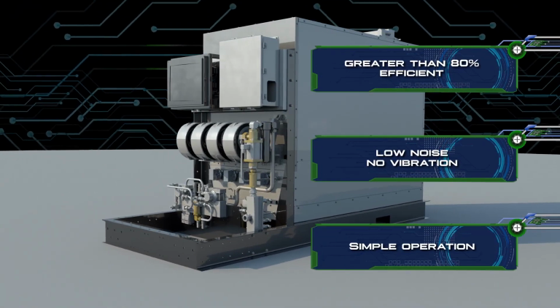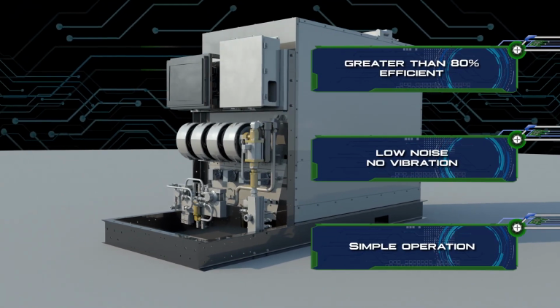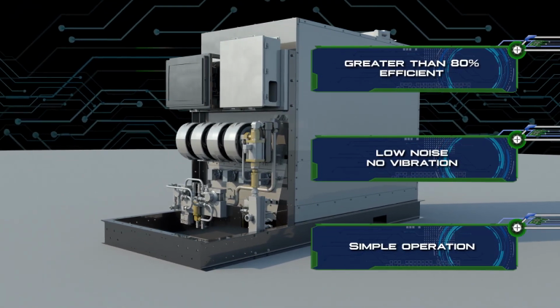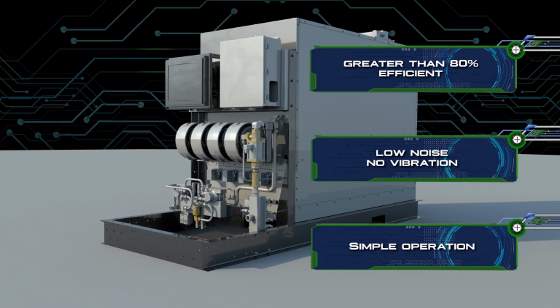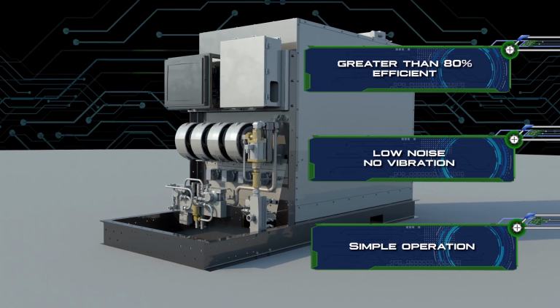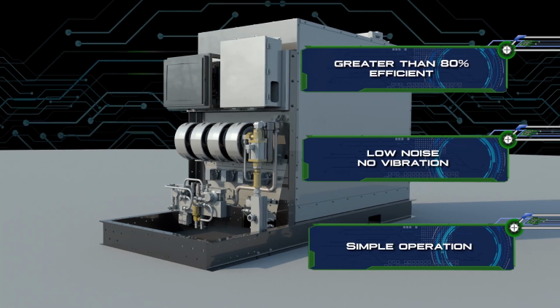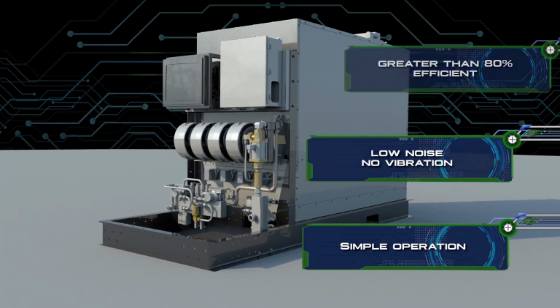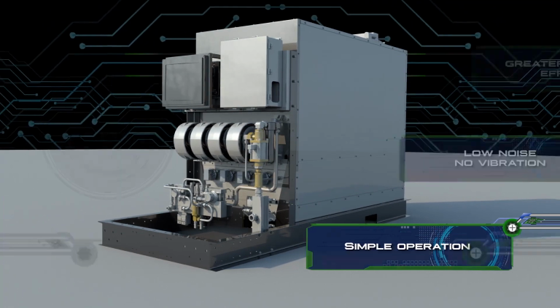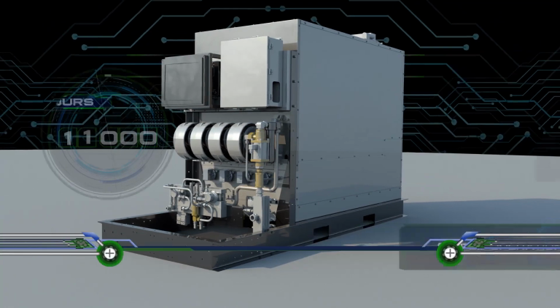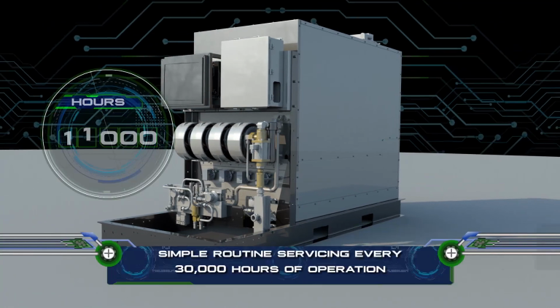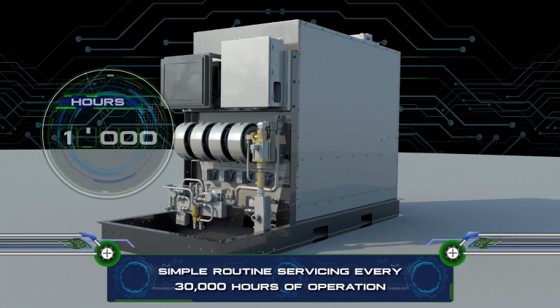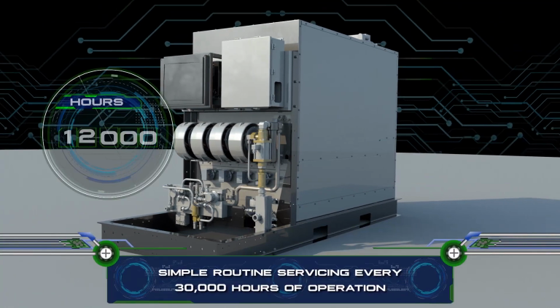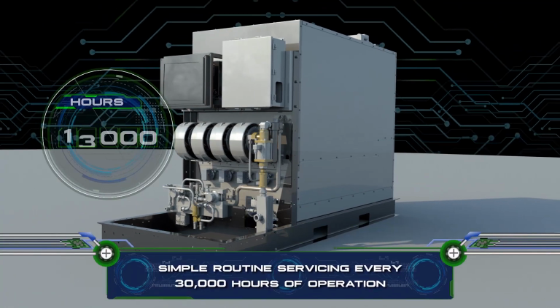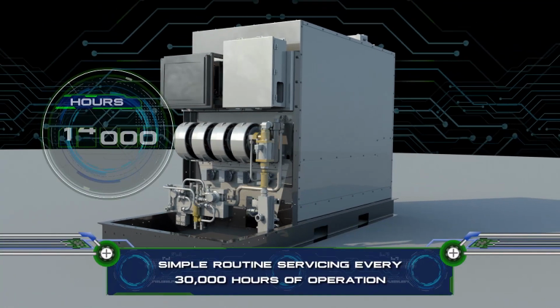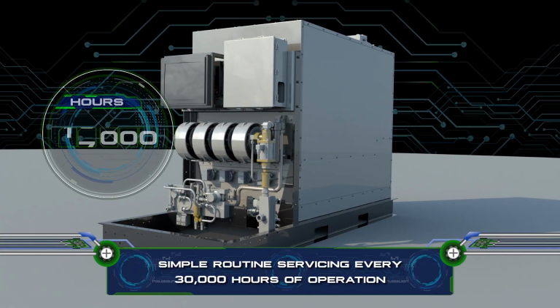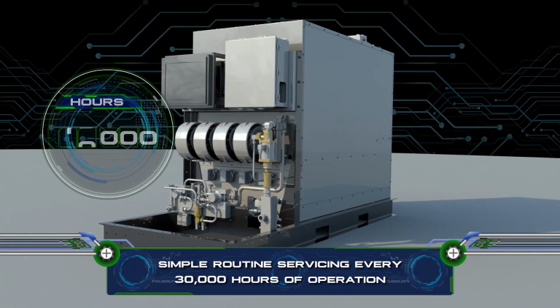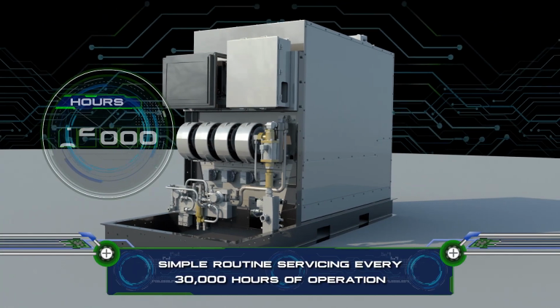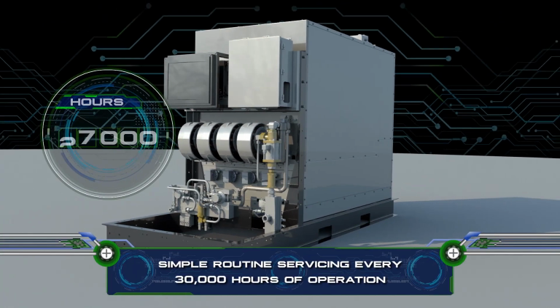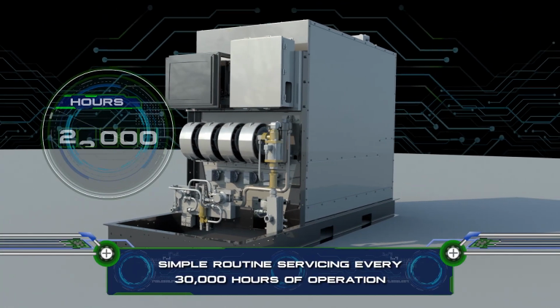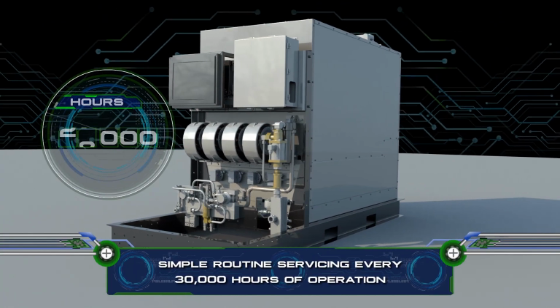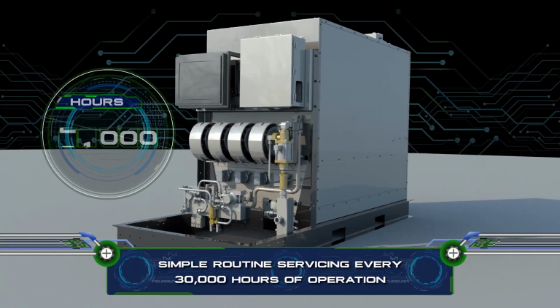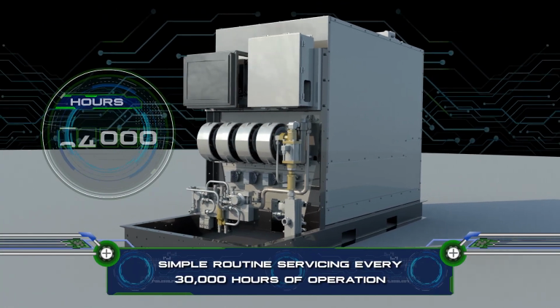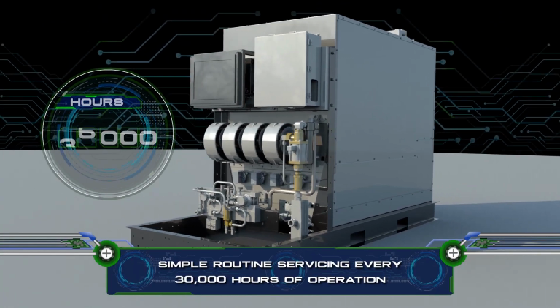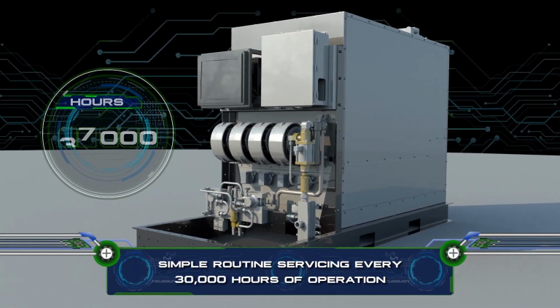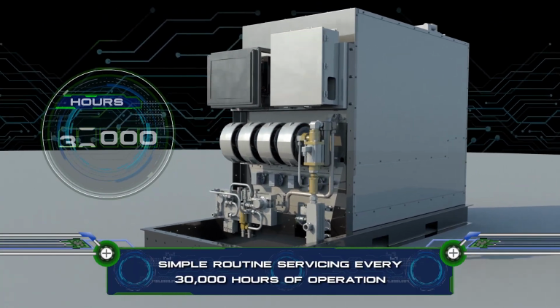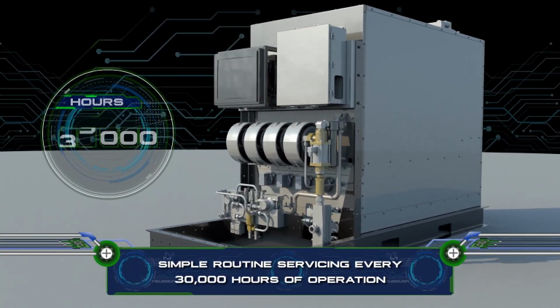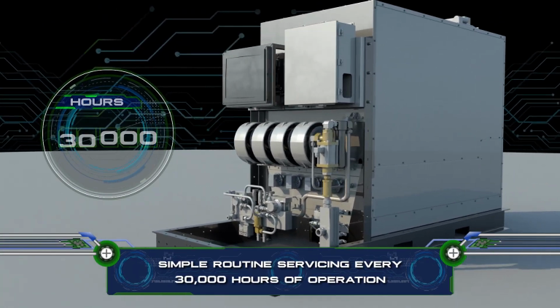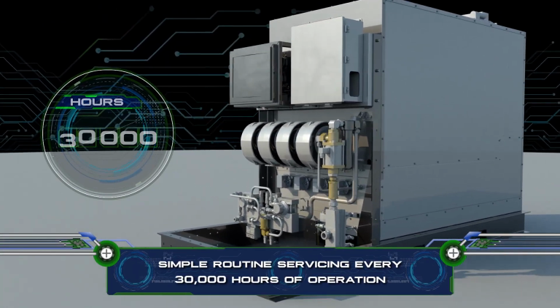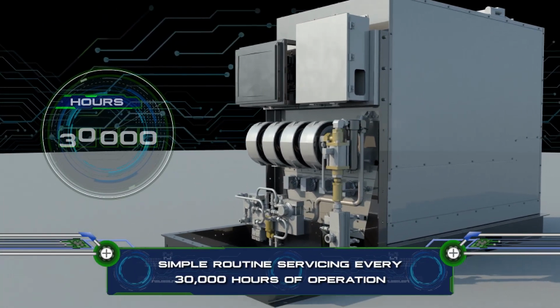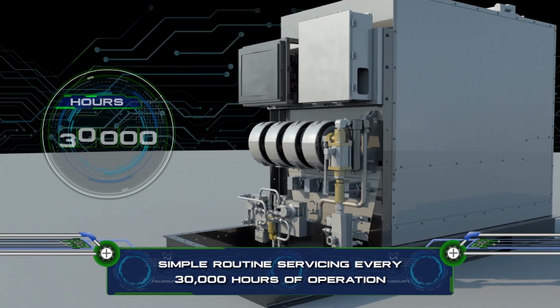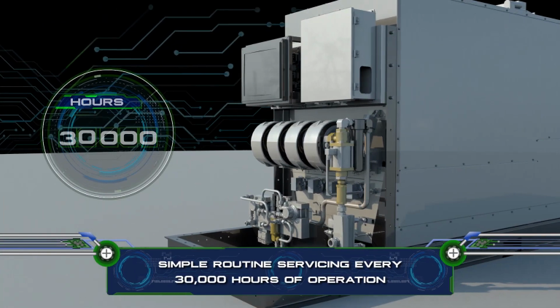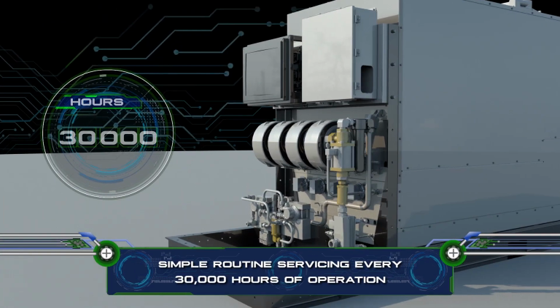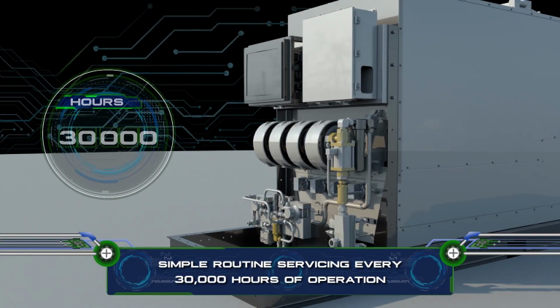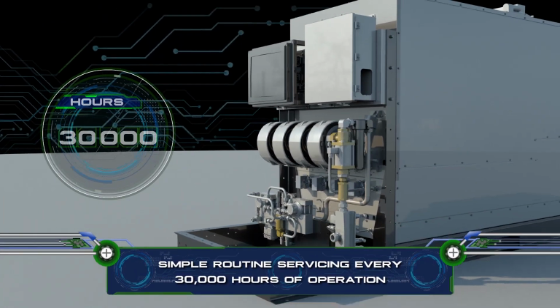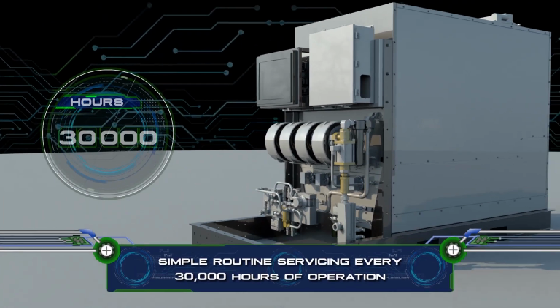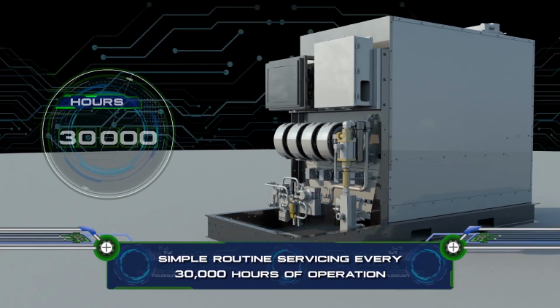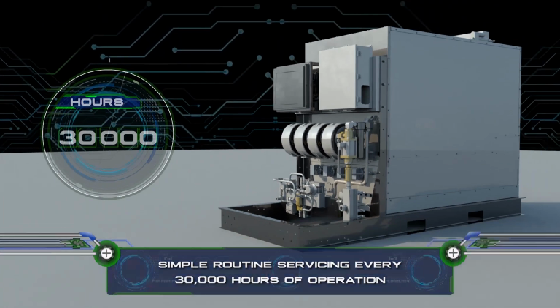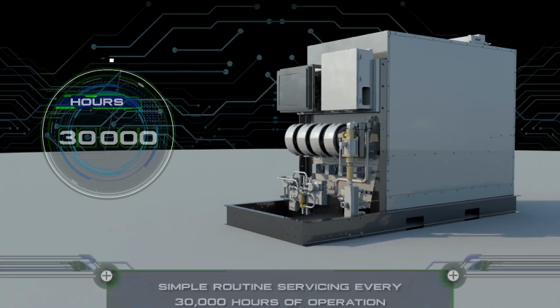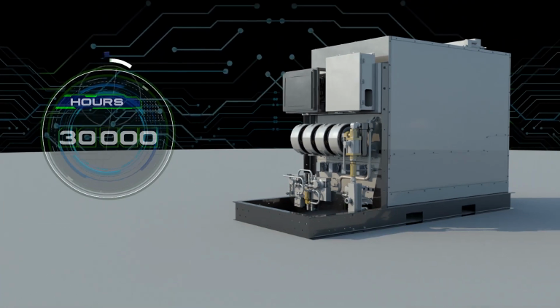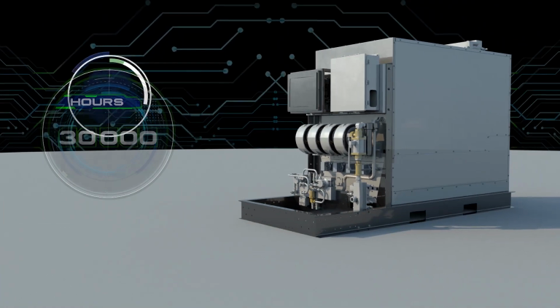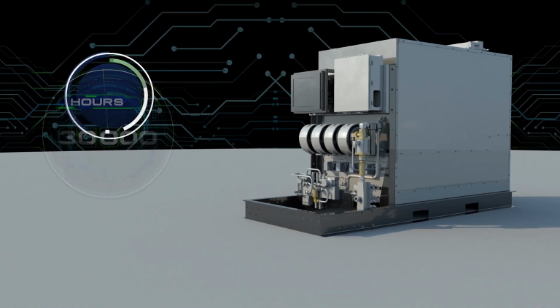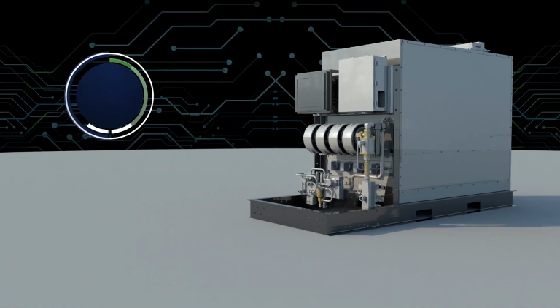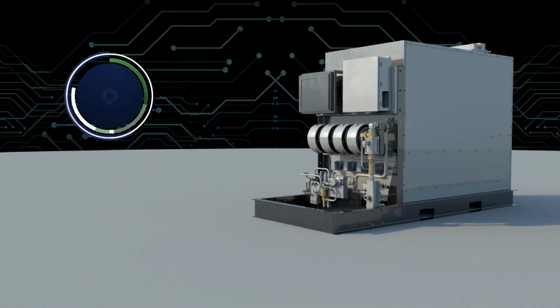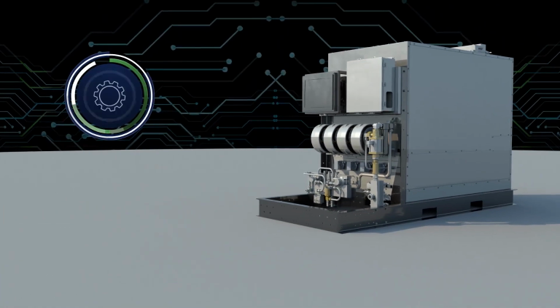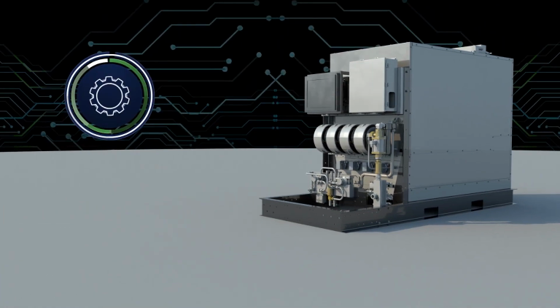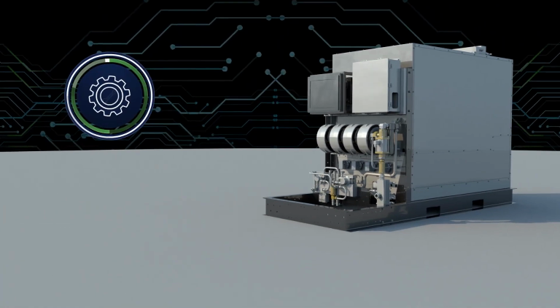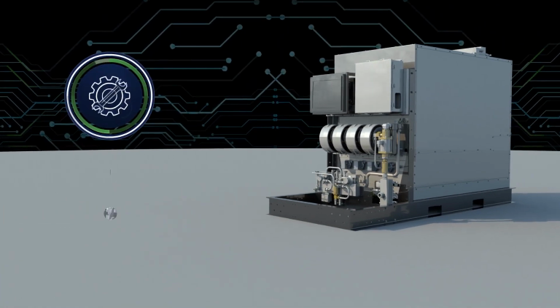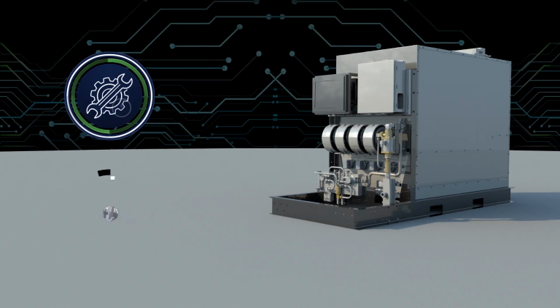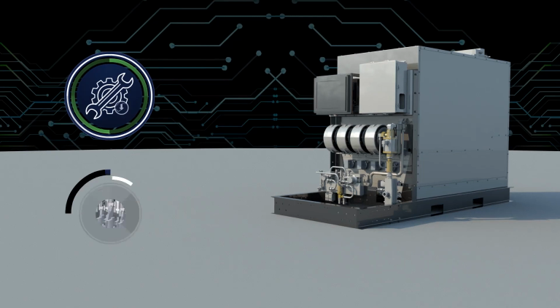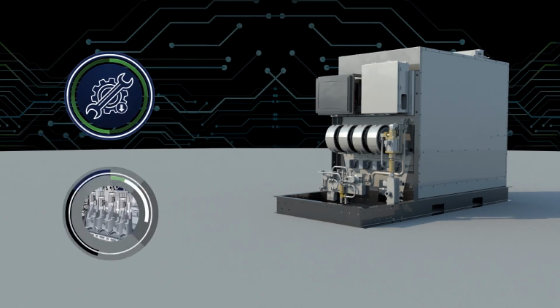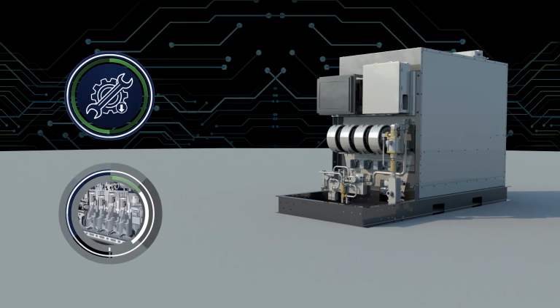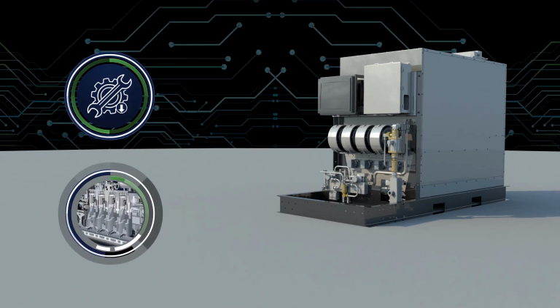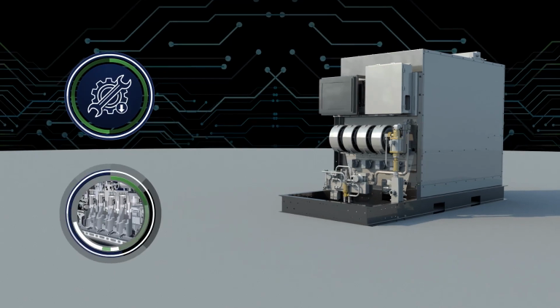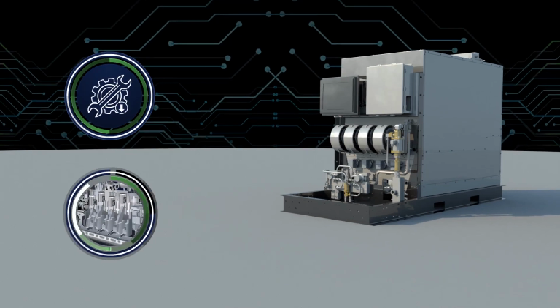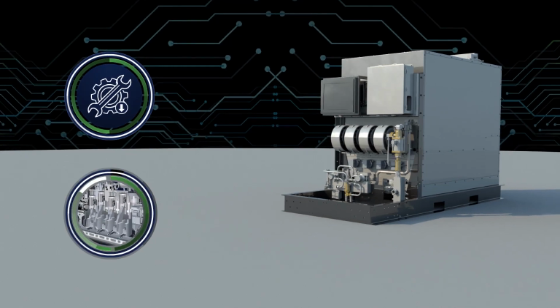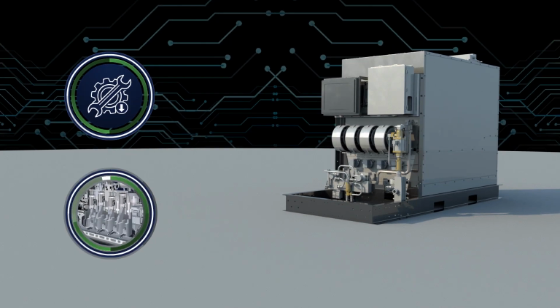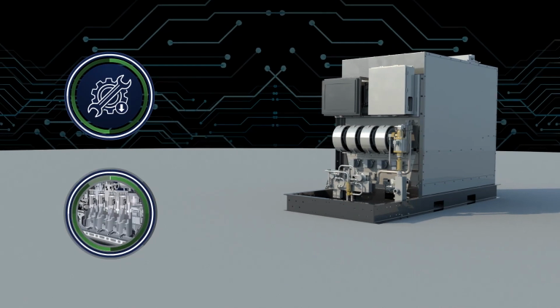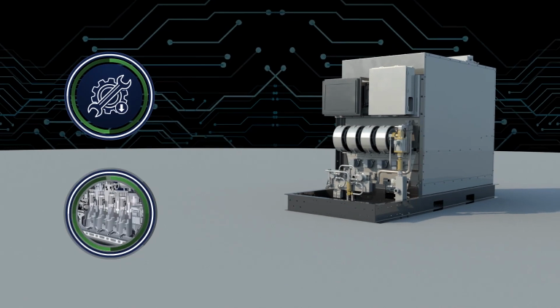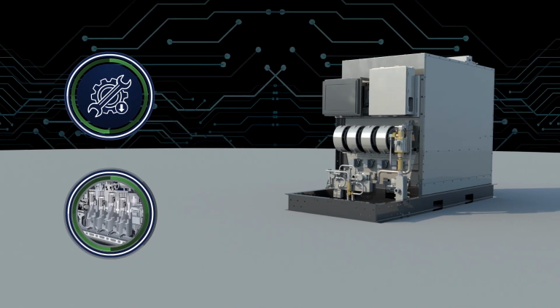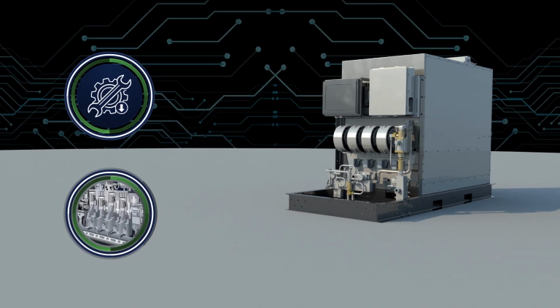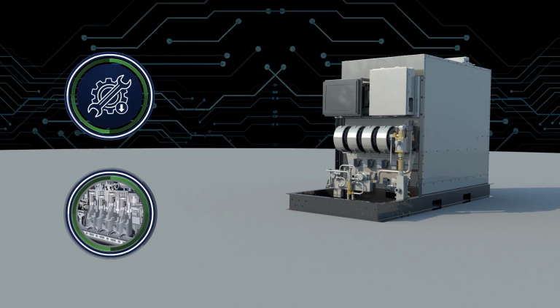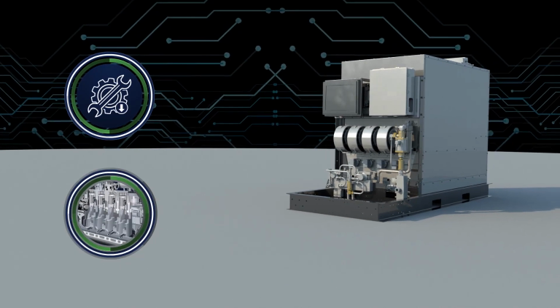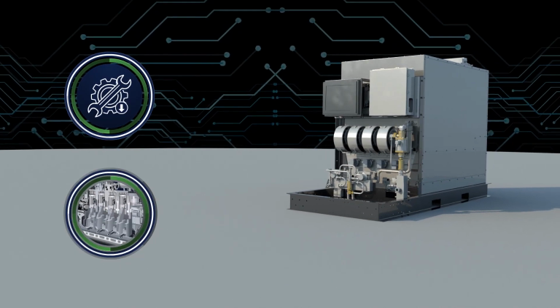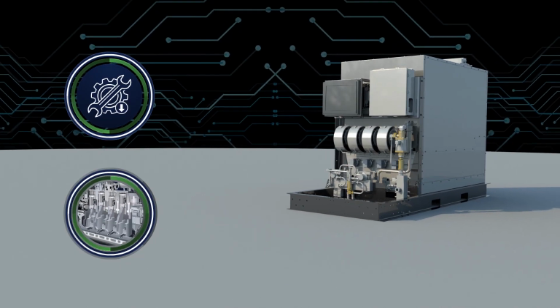Simple operation. Simple routine servicing every 30,000 hours of operation. Low maintenance when compared to conventional engines.